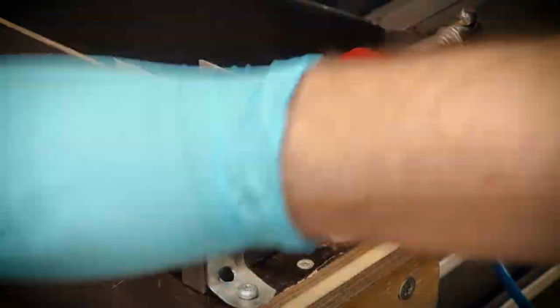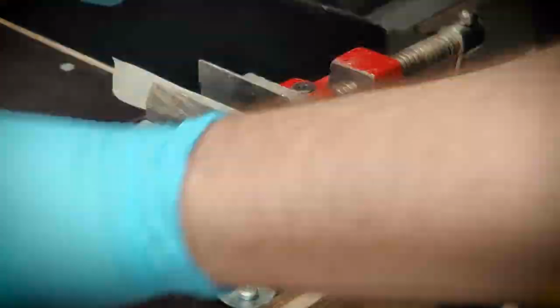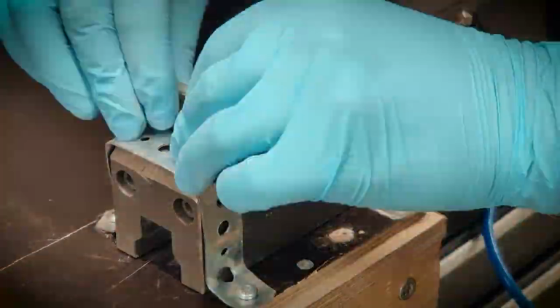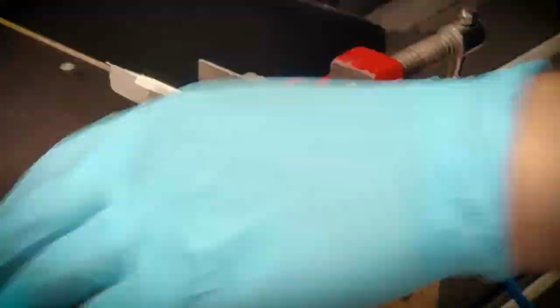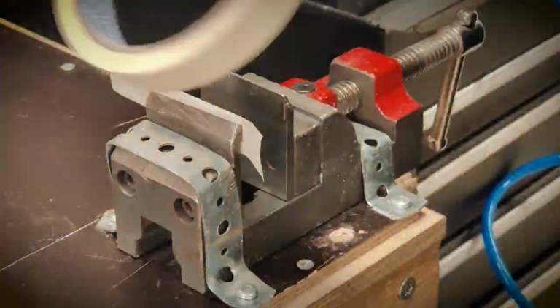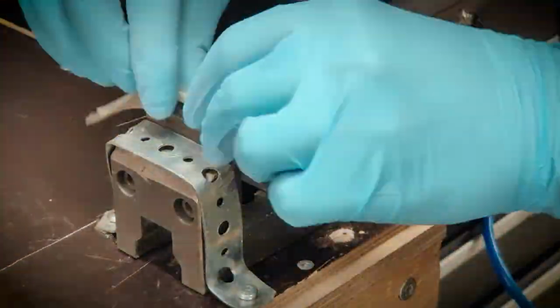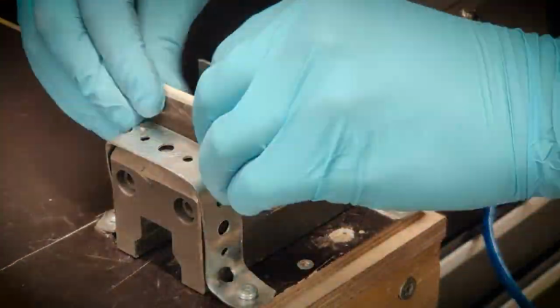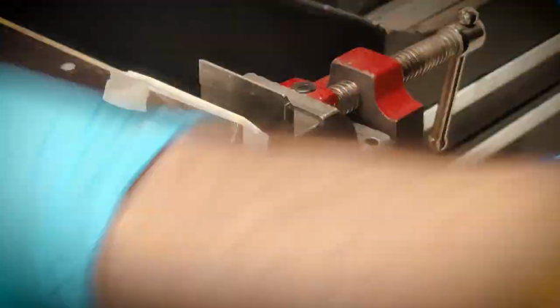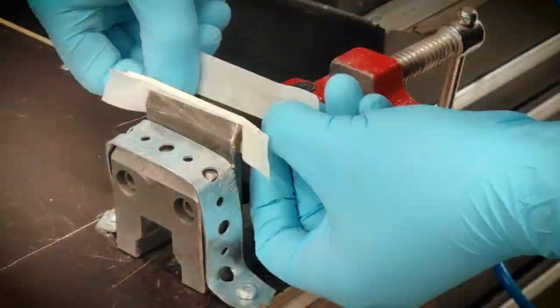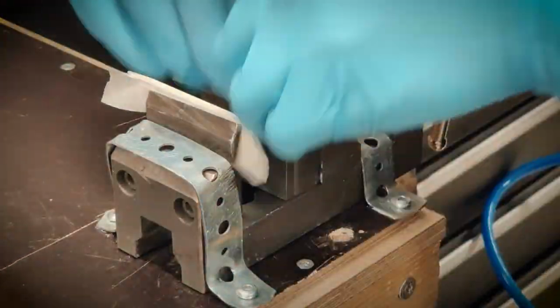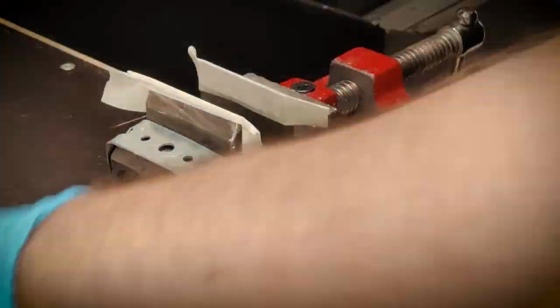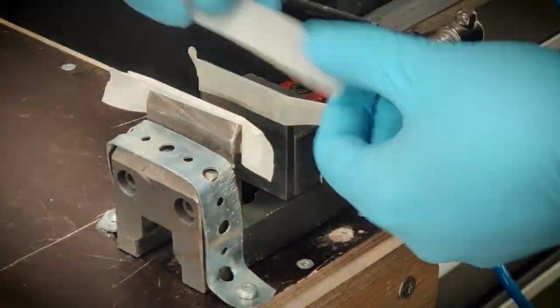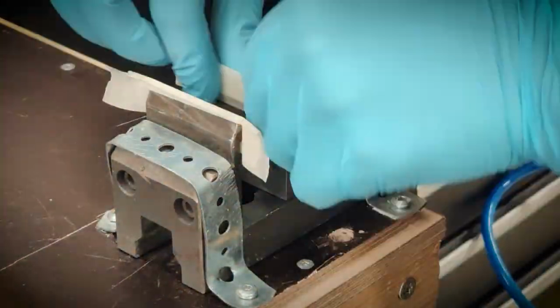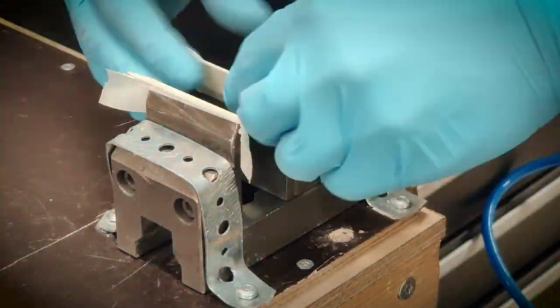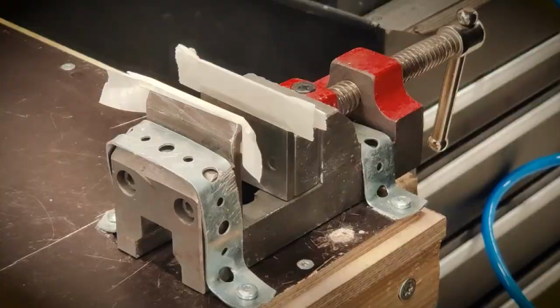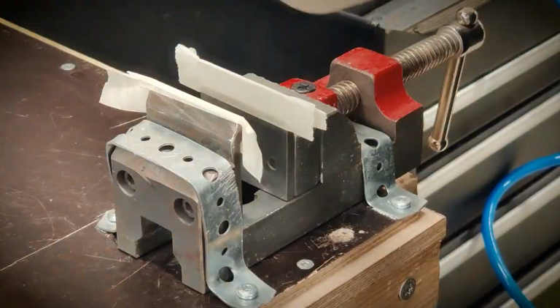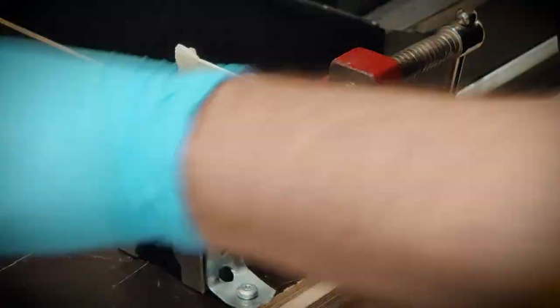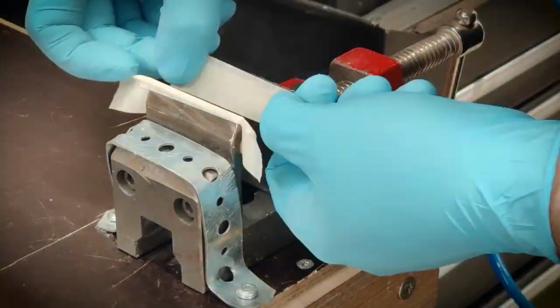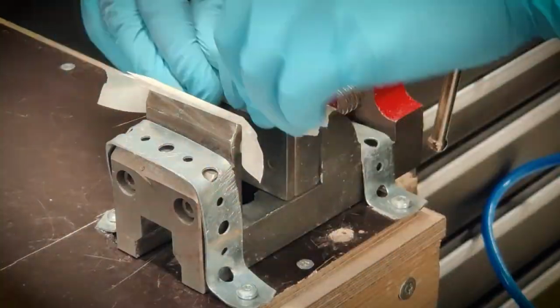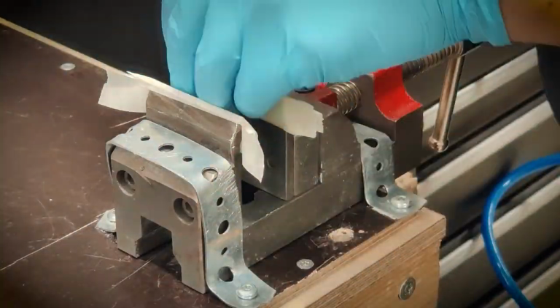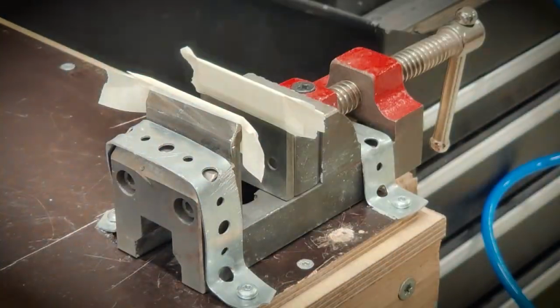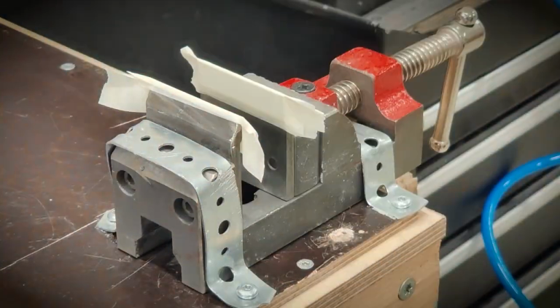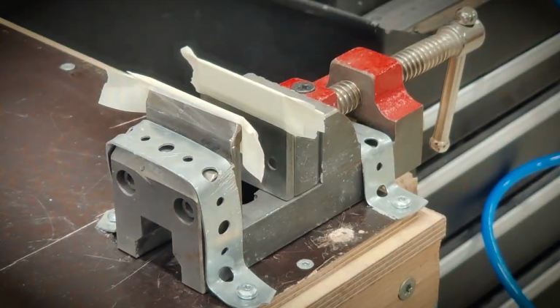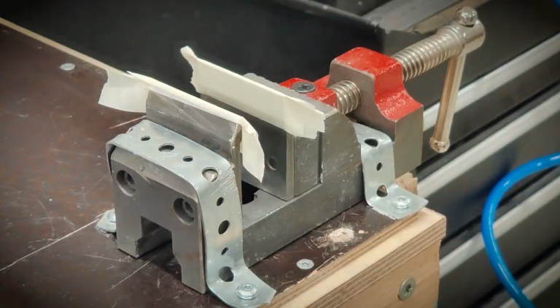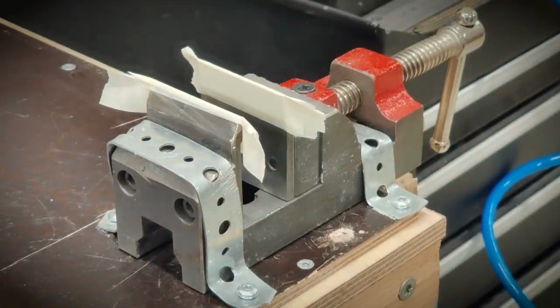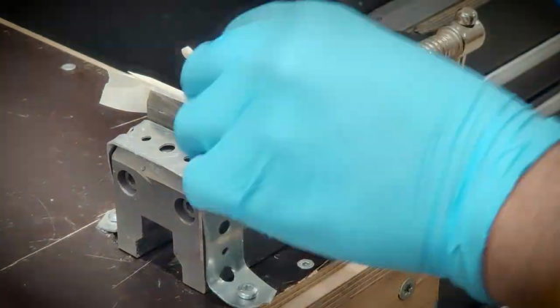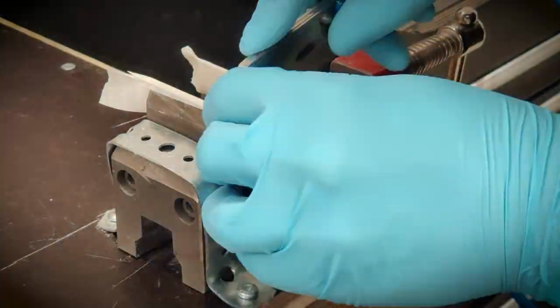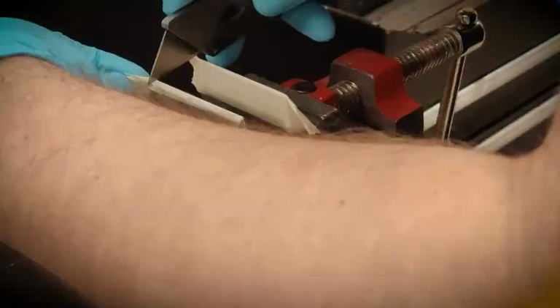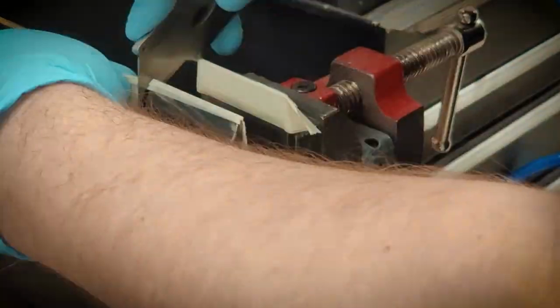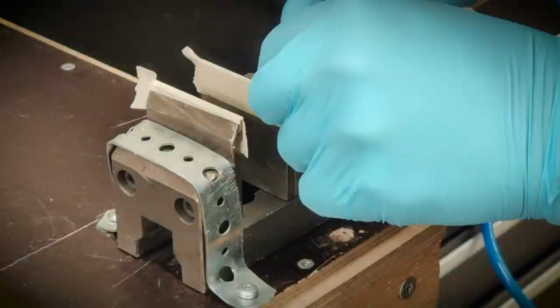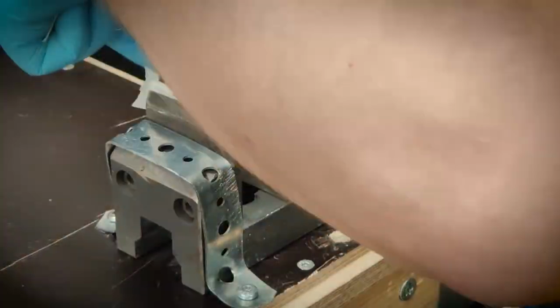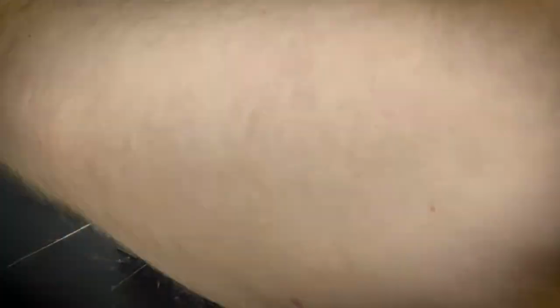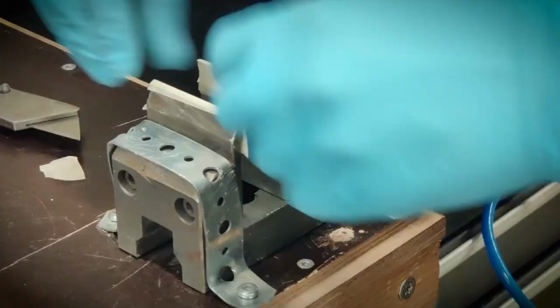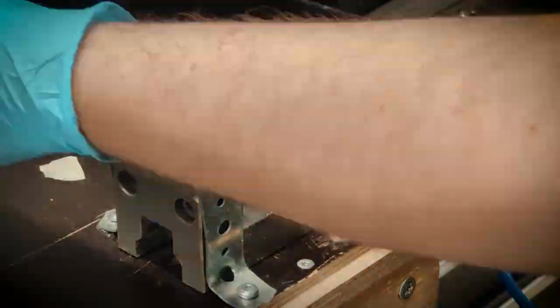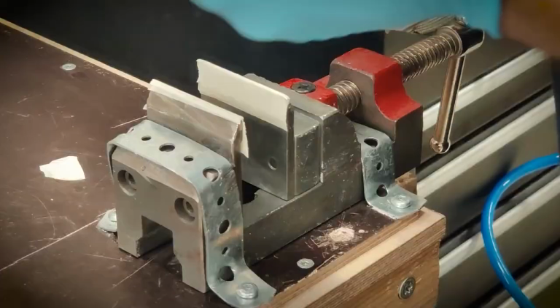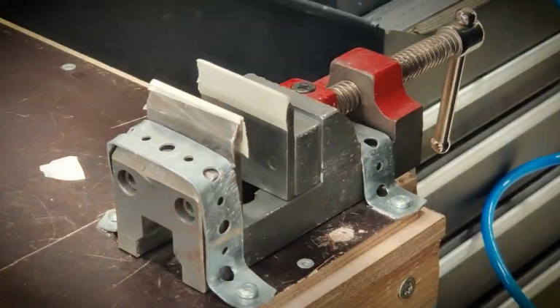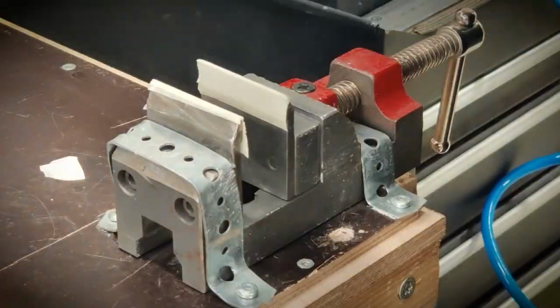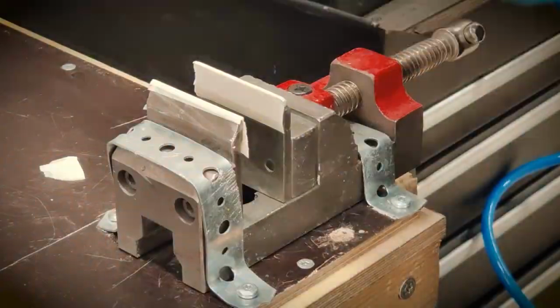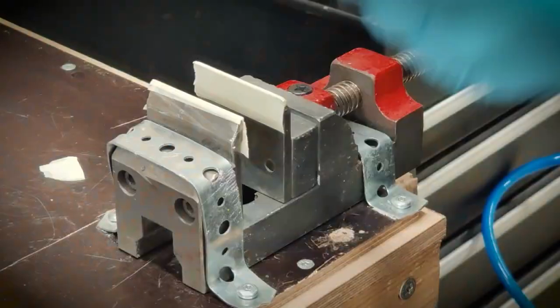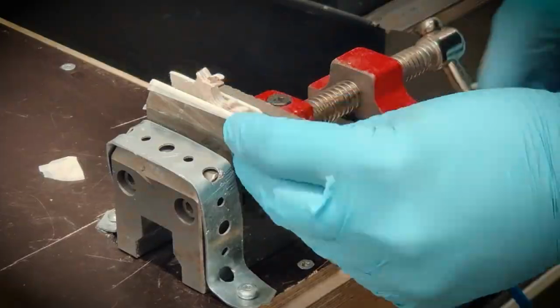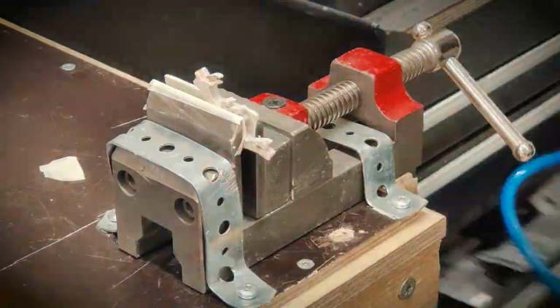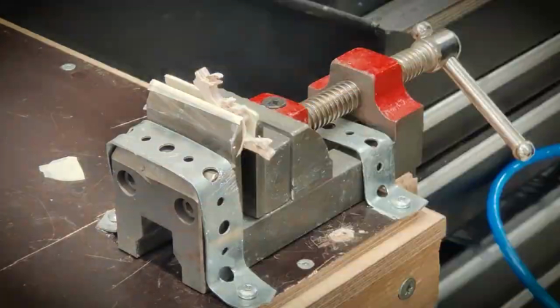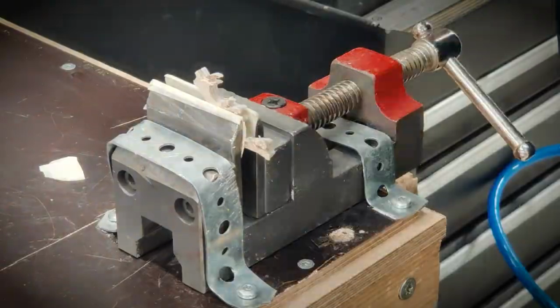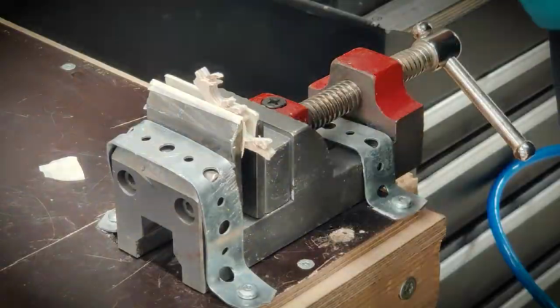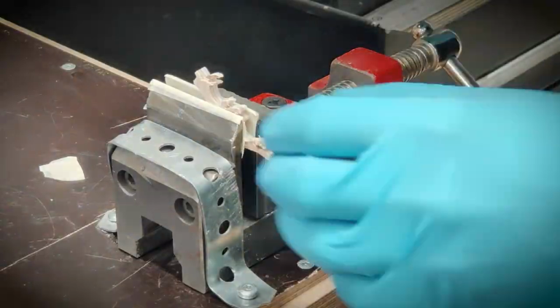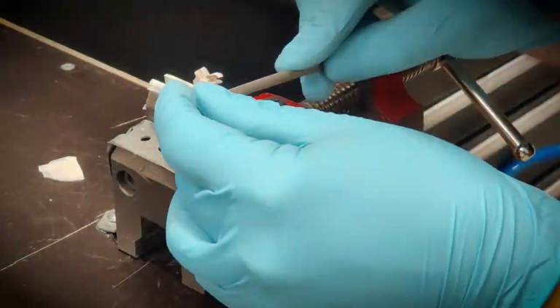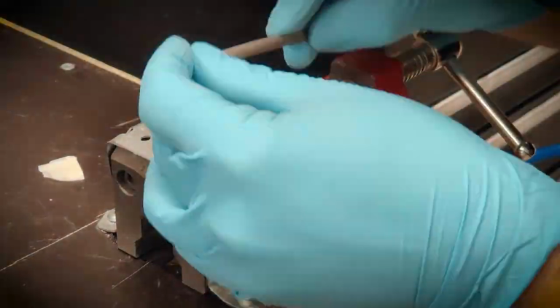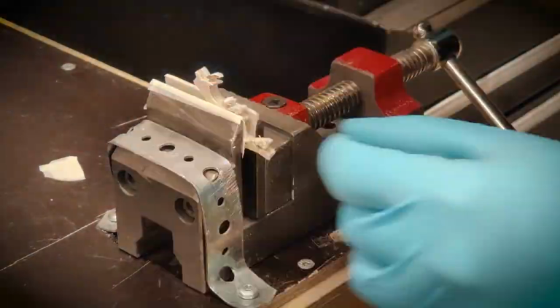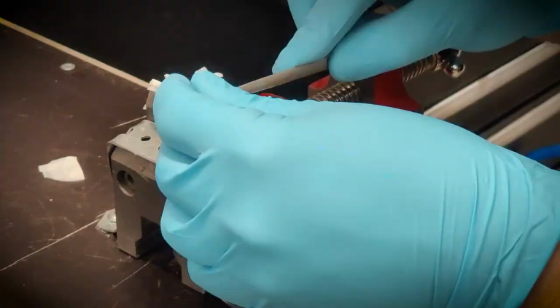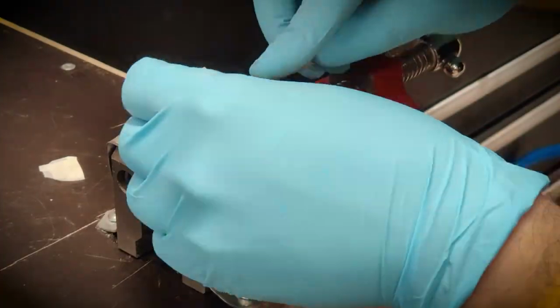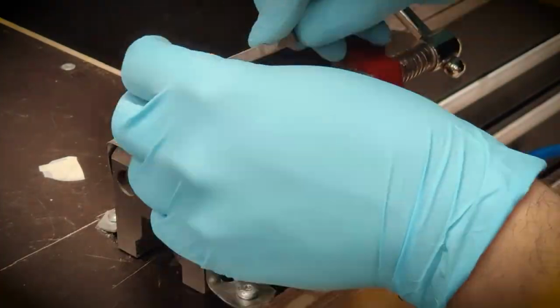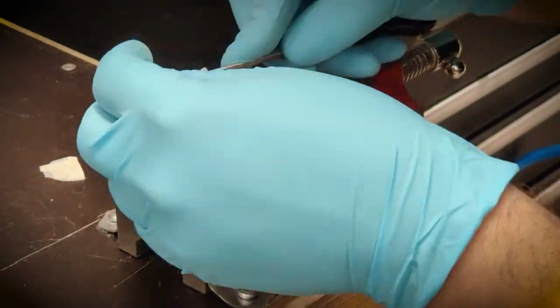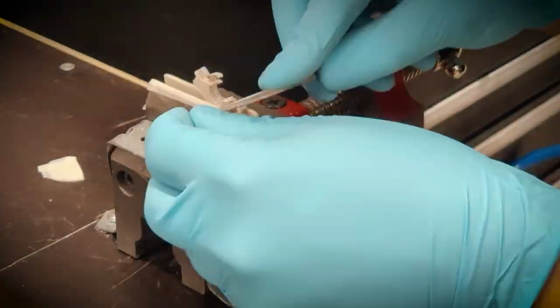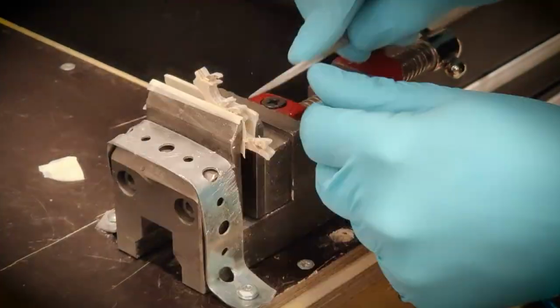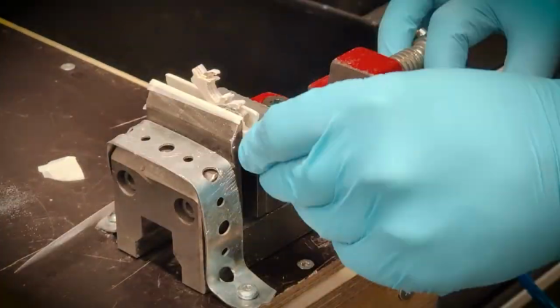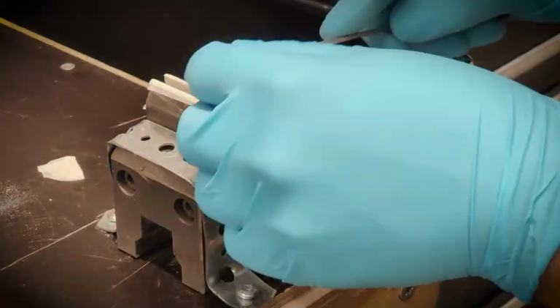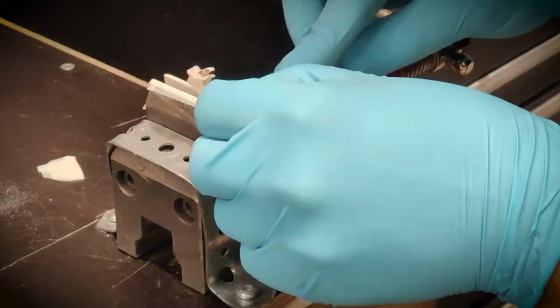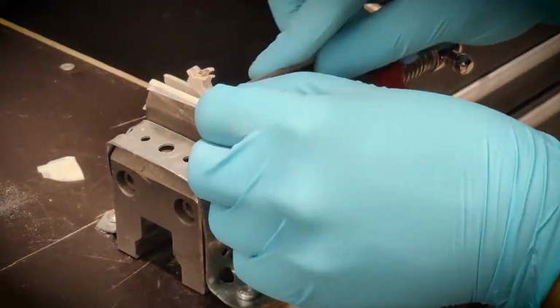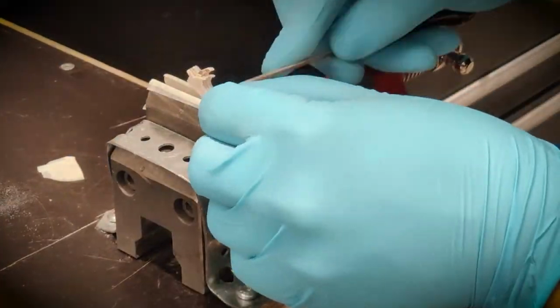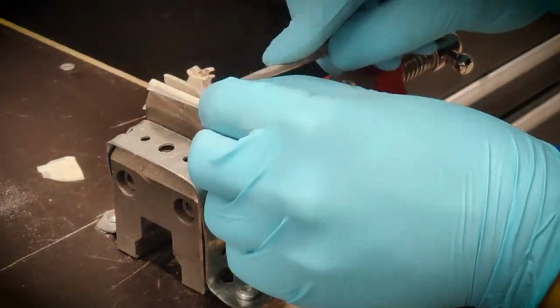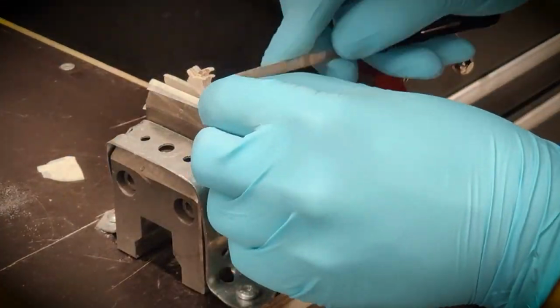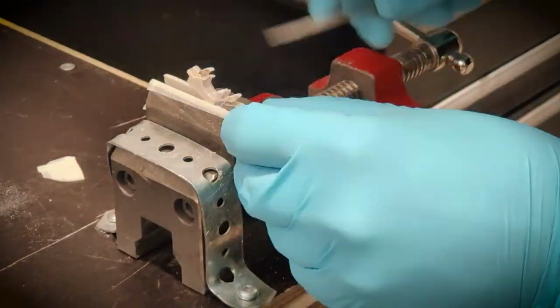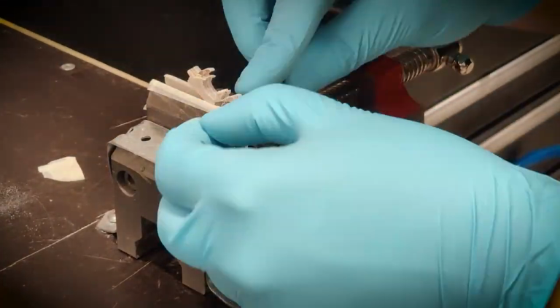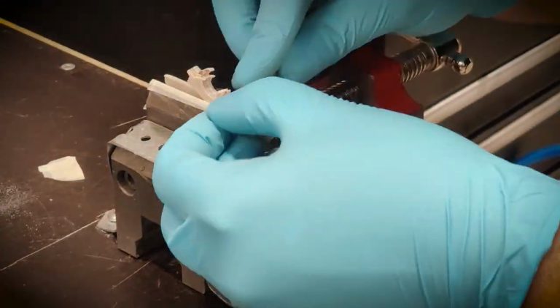I'm taping the jaws of a small vise to soften them a little, so the inlays won't break so easily while filing.